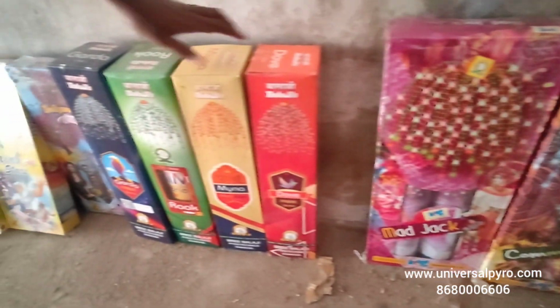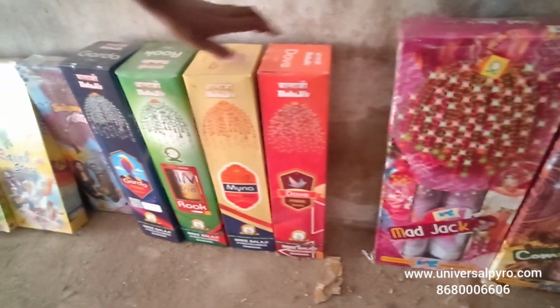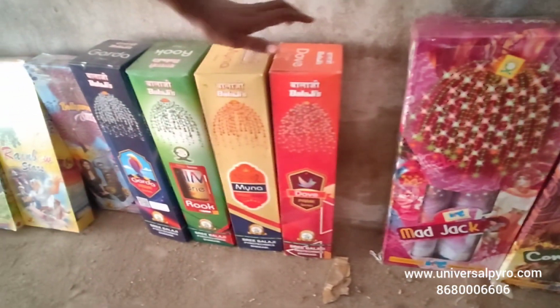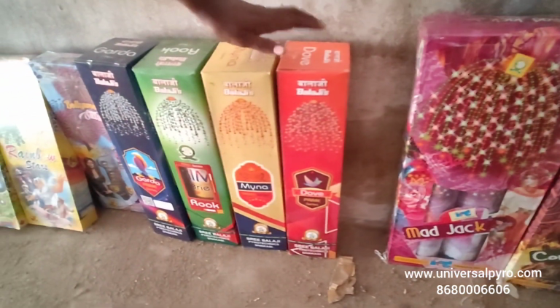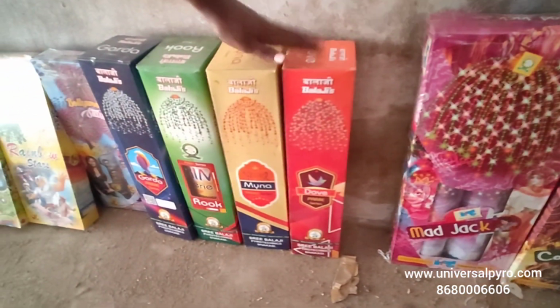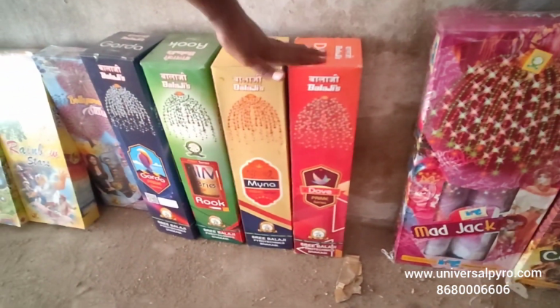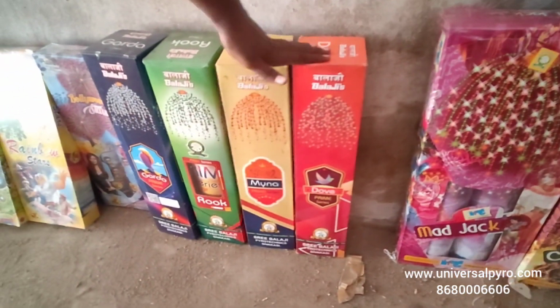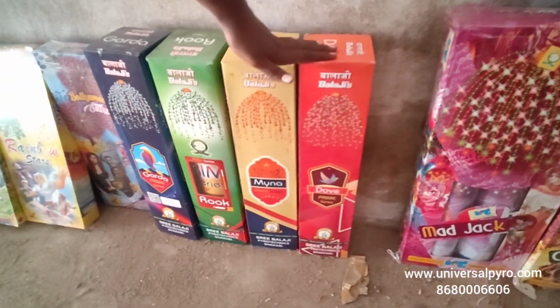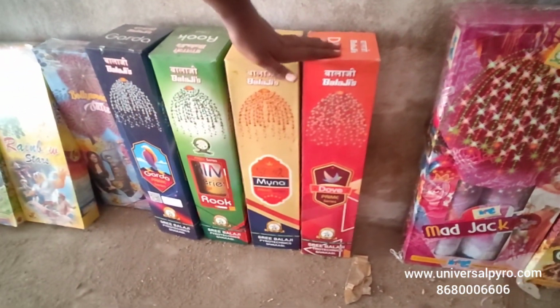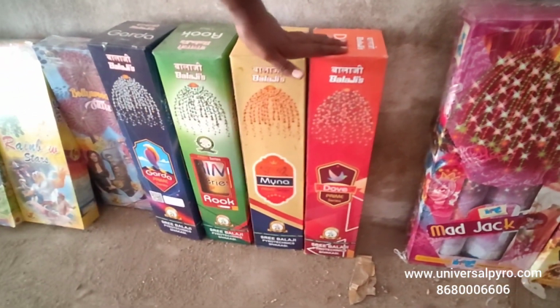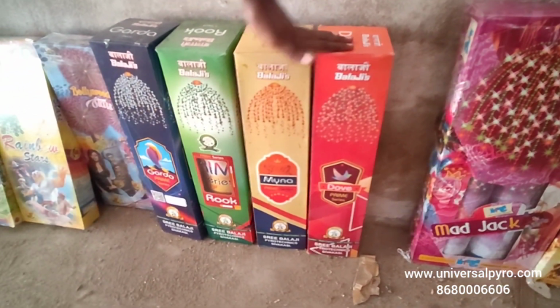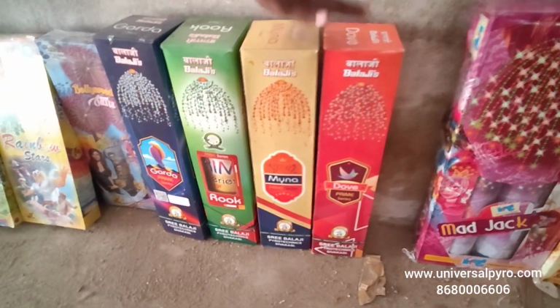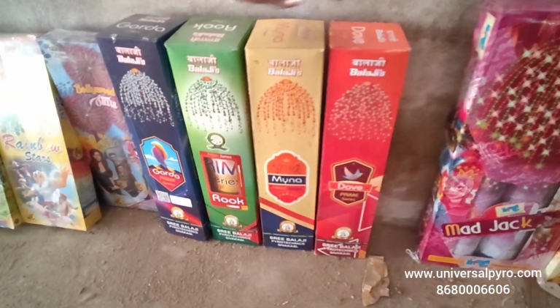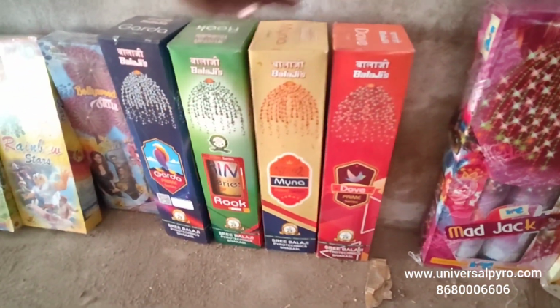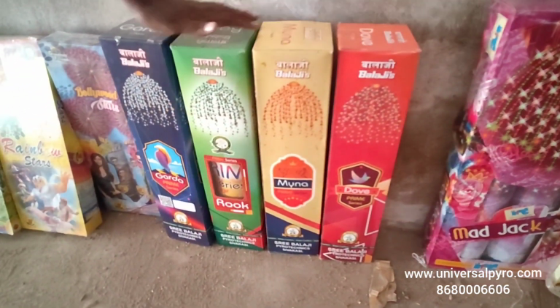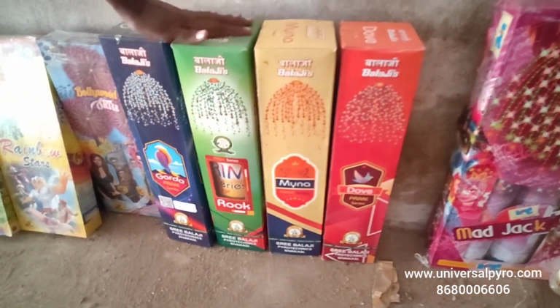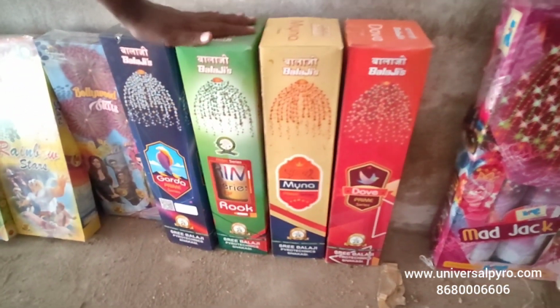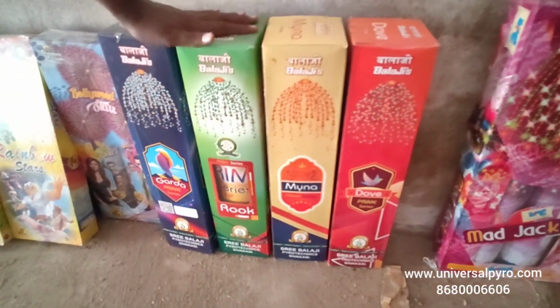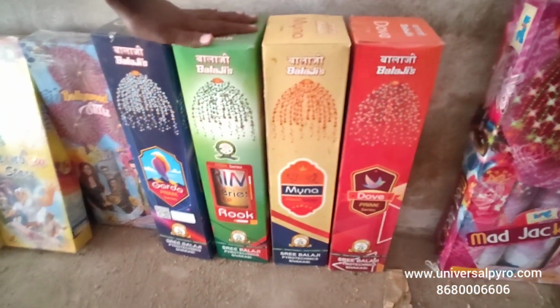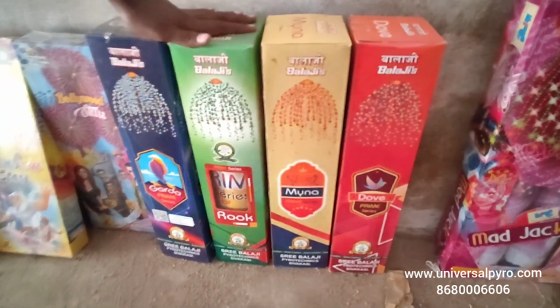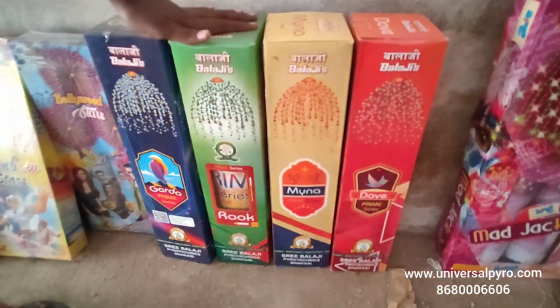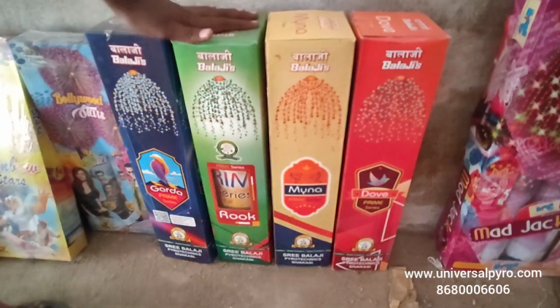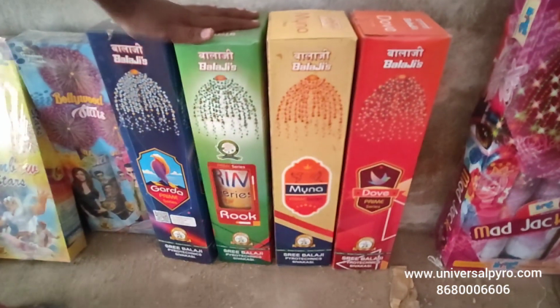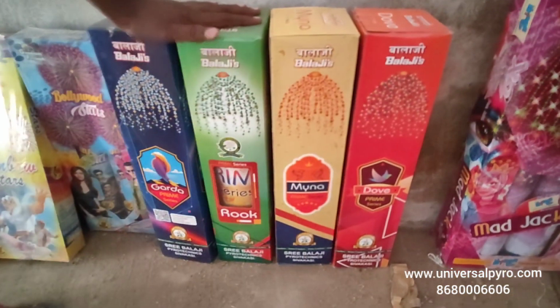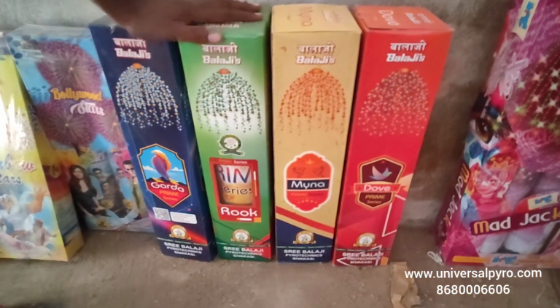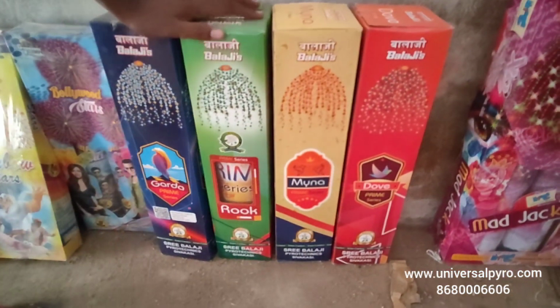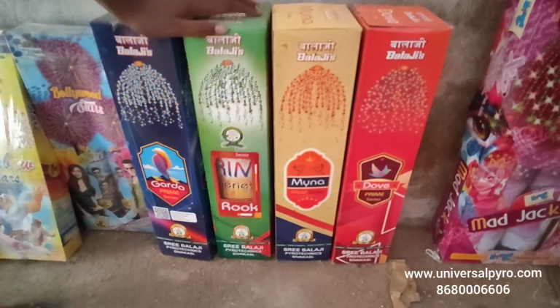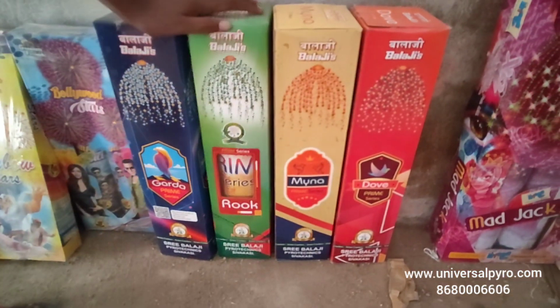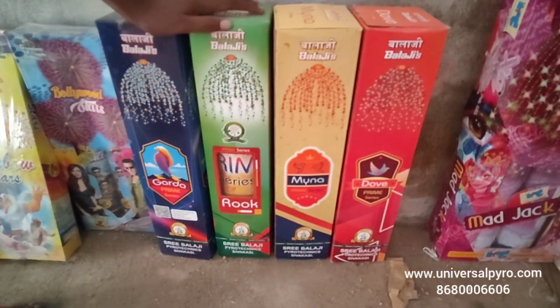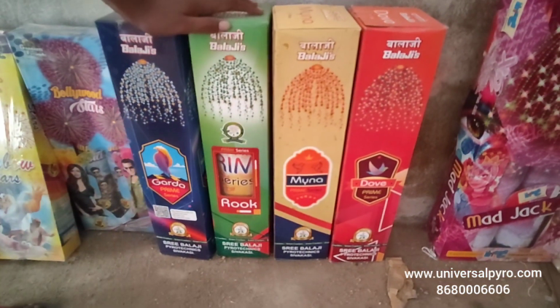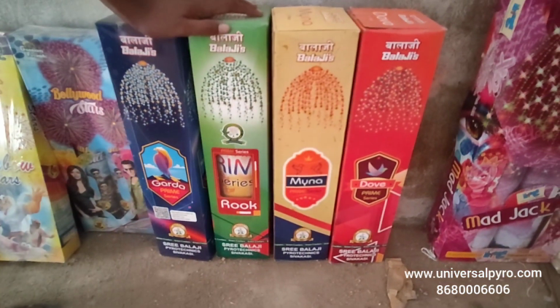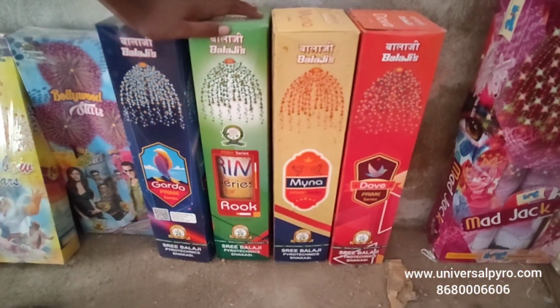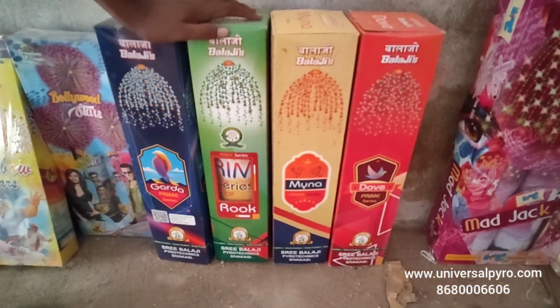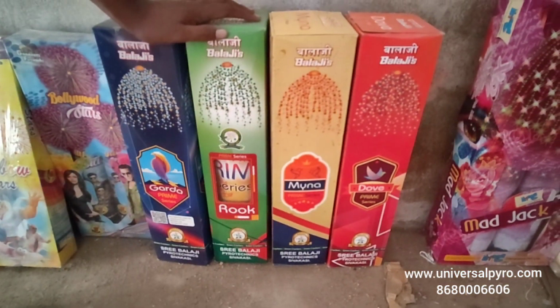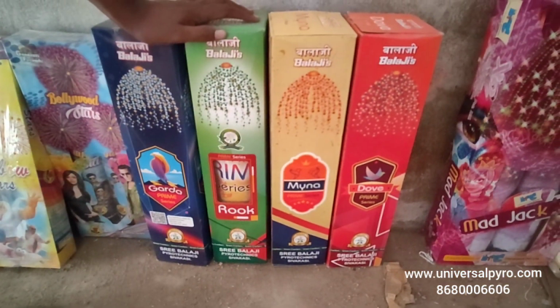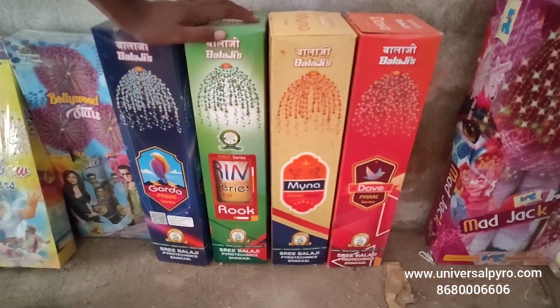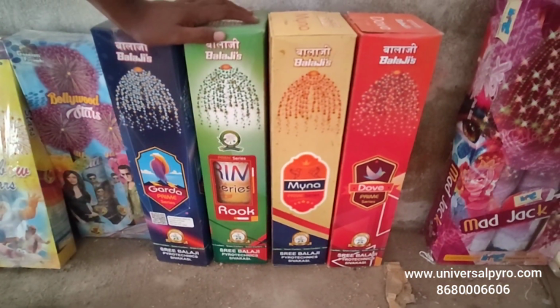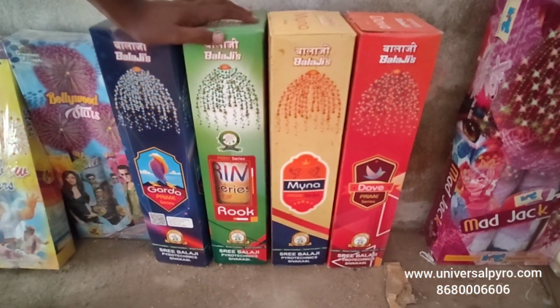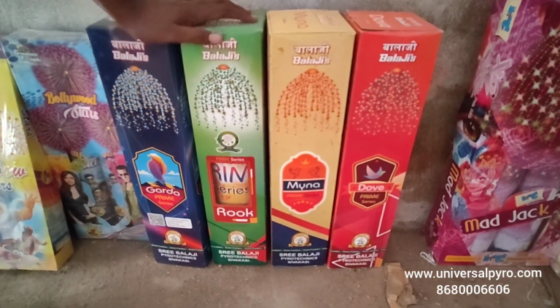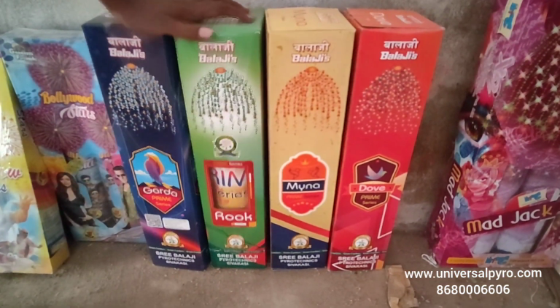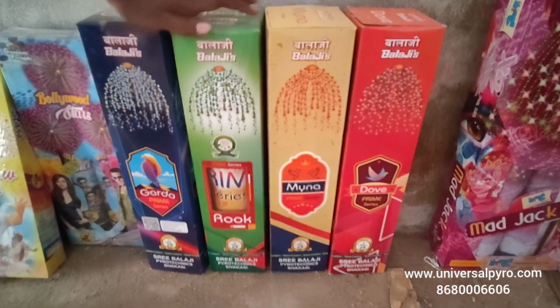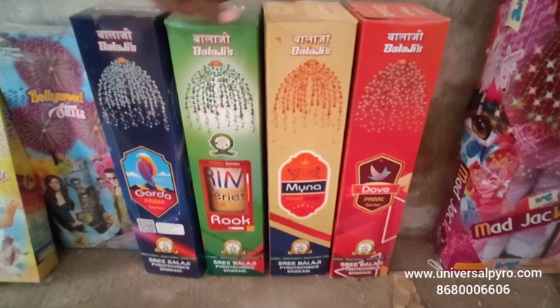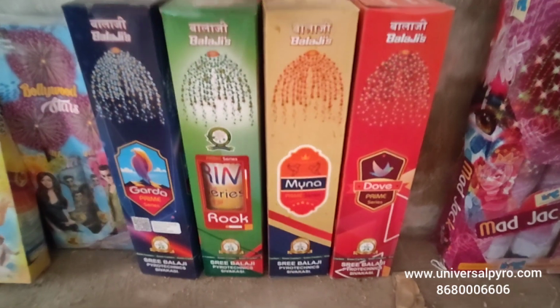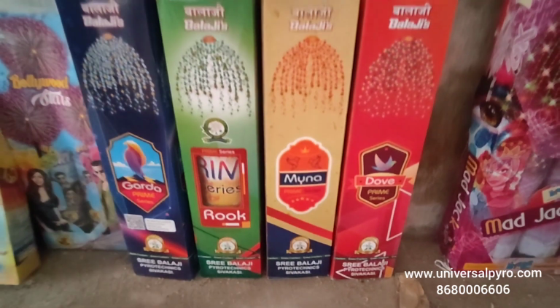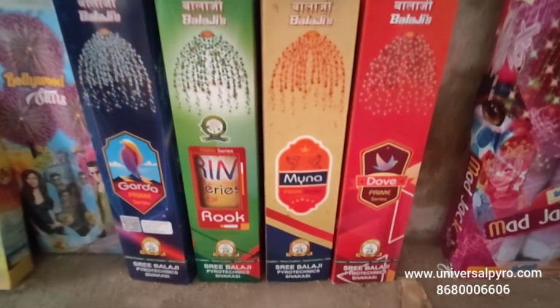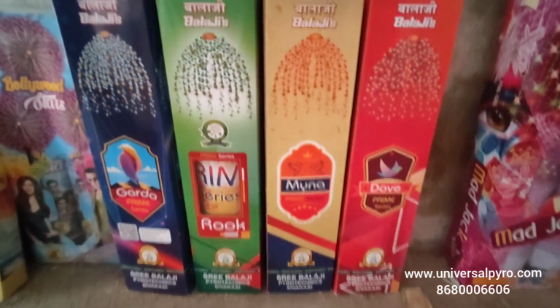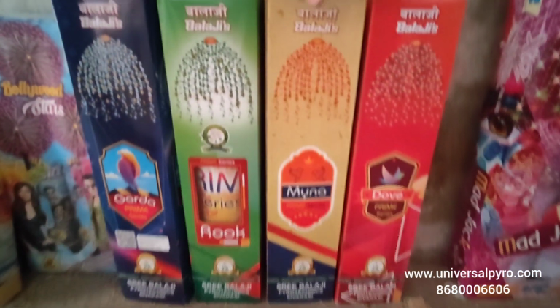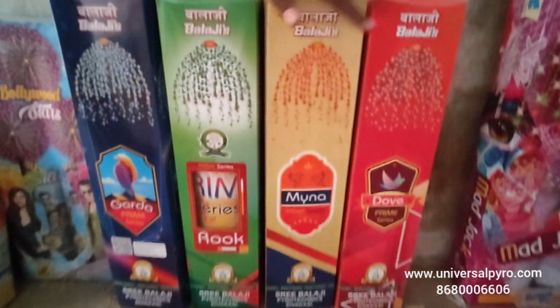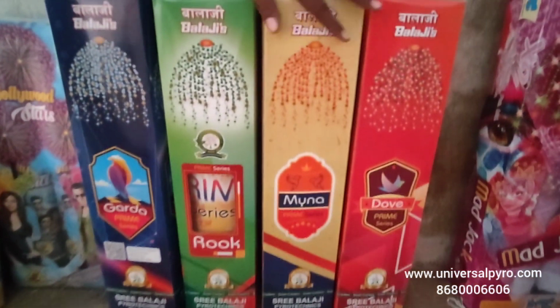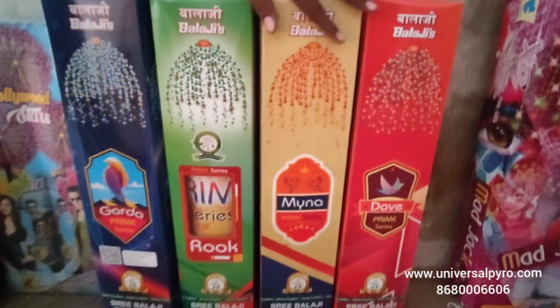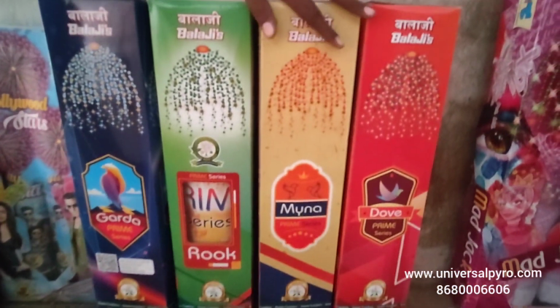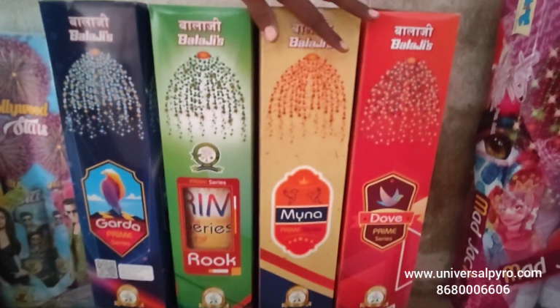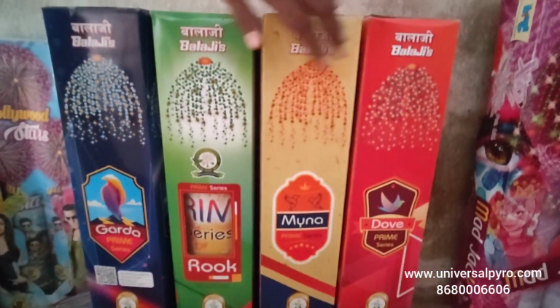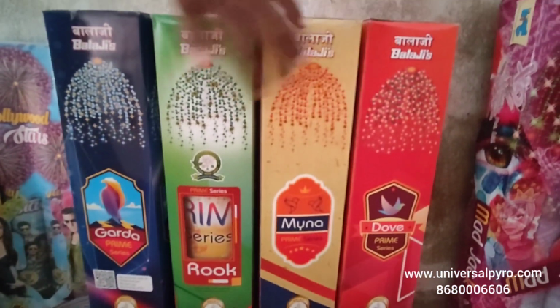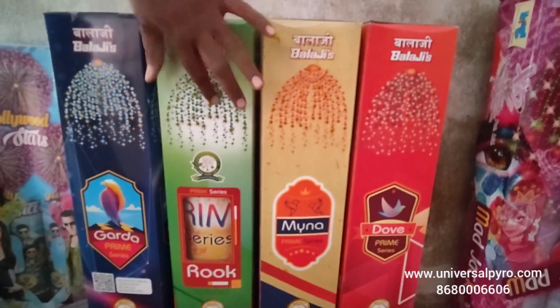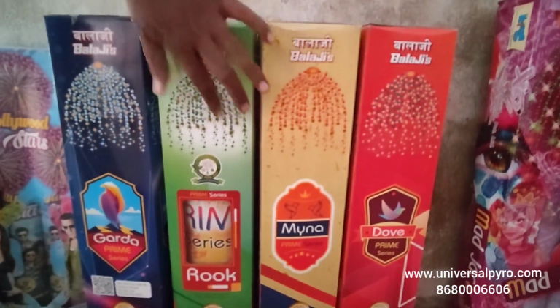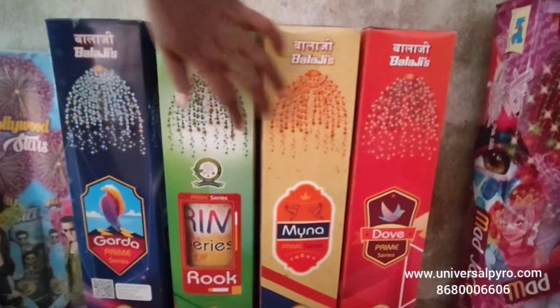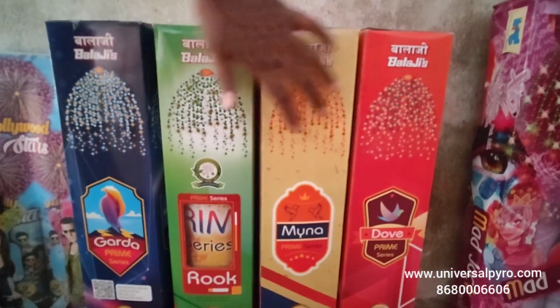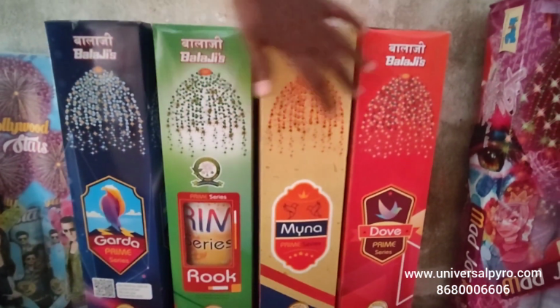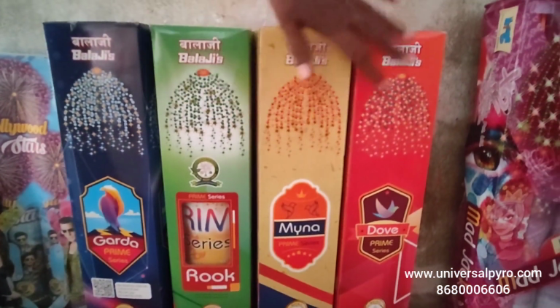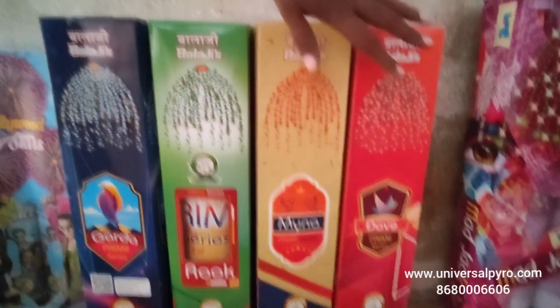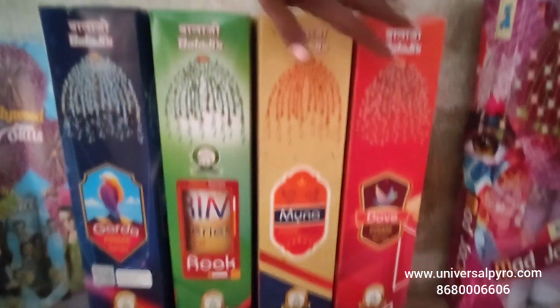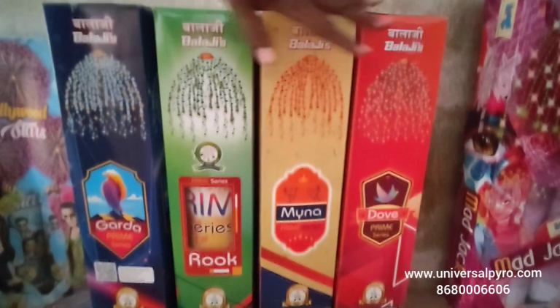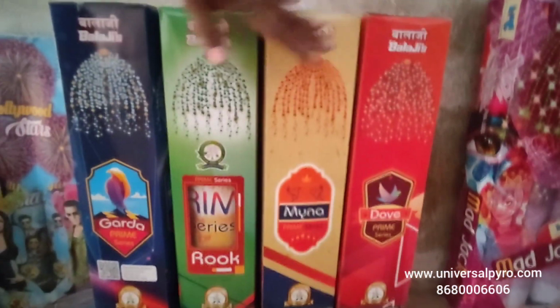5 inches, 4 varieties from Balaji Fireworks. Niagara function with different colors.